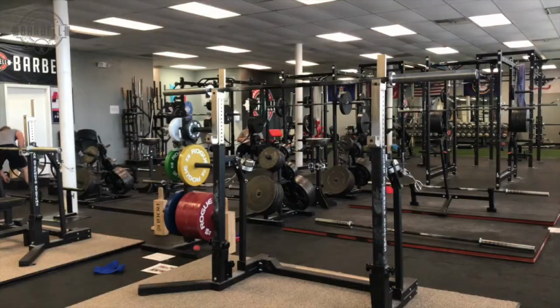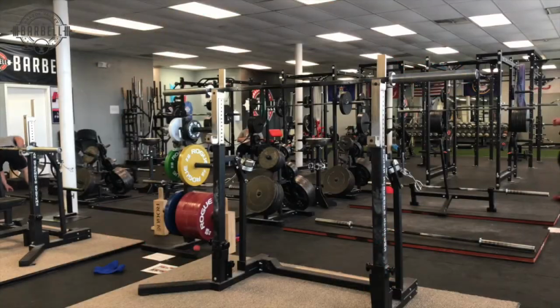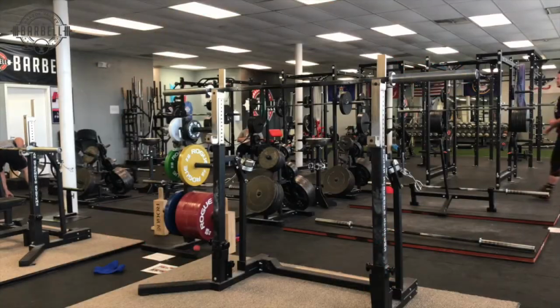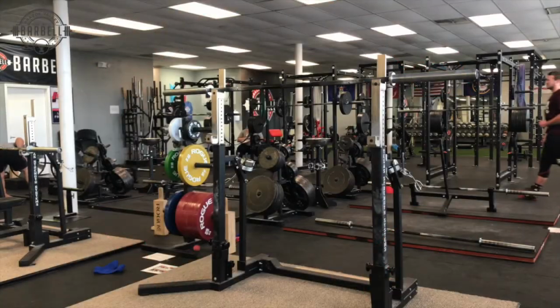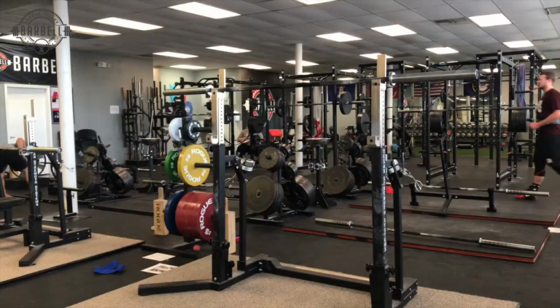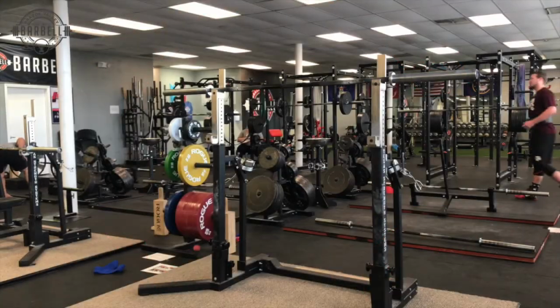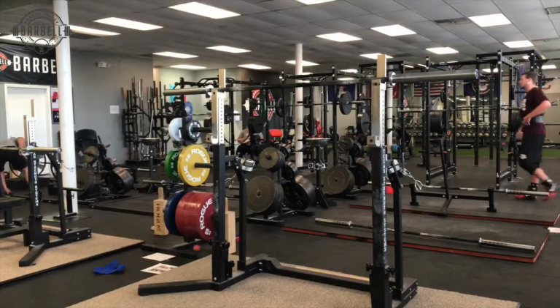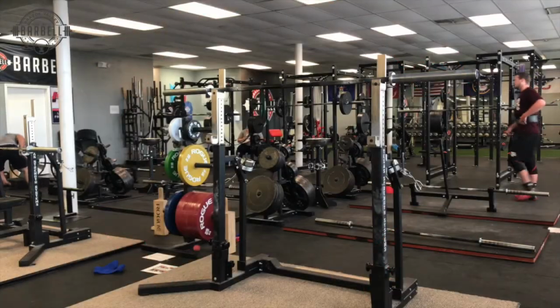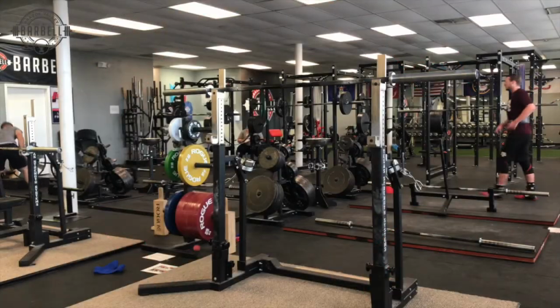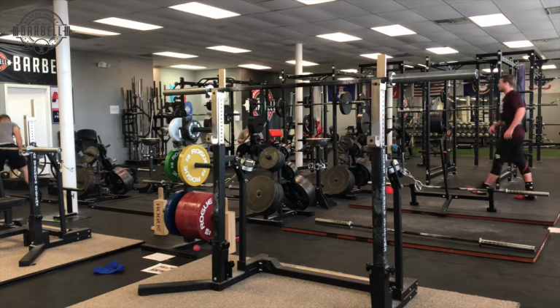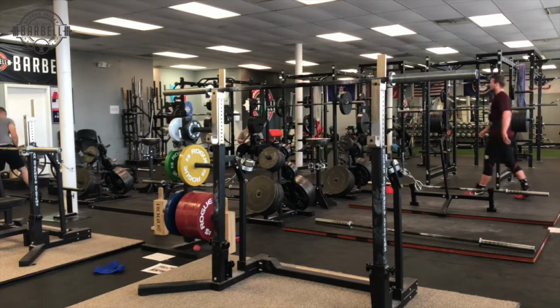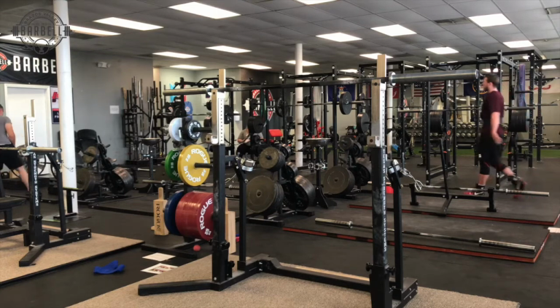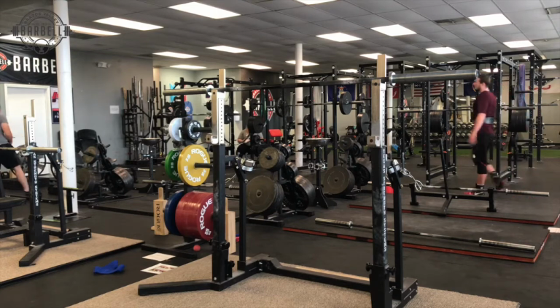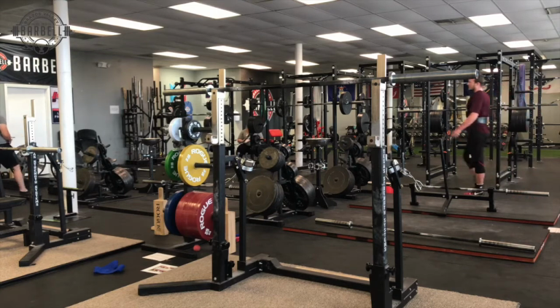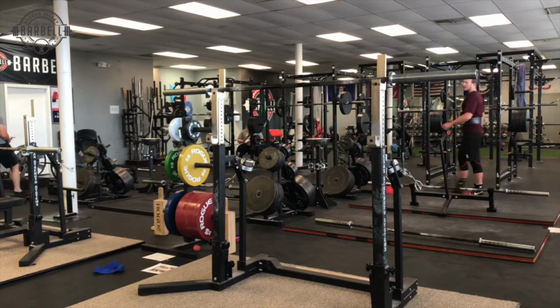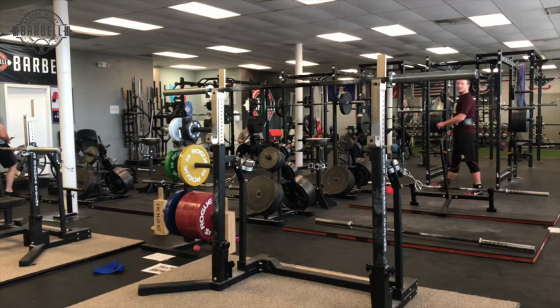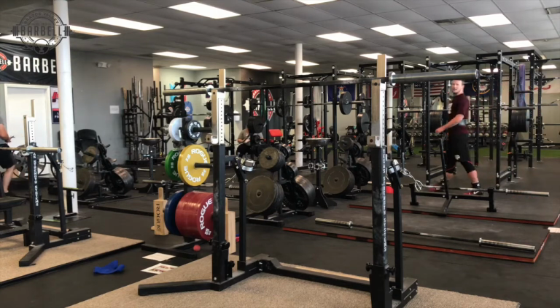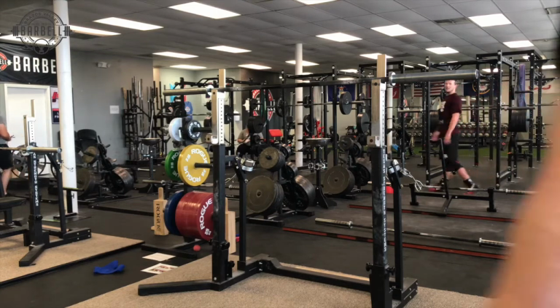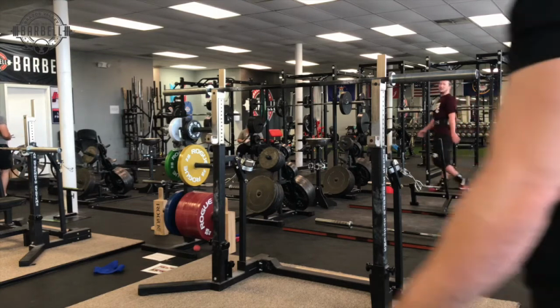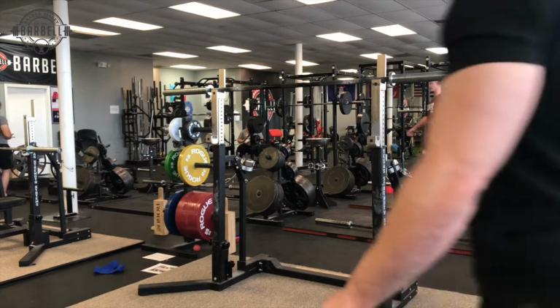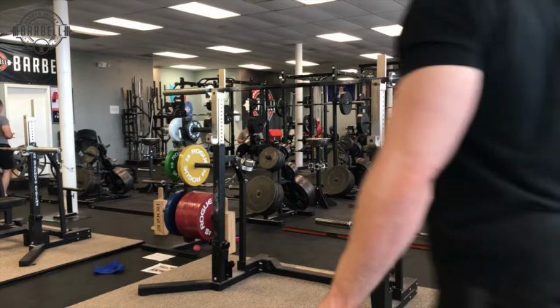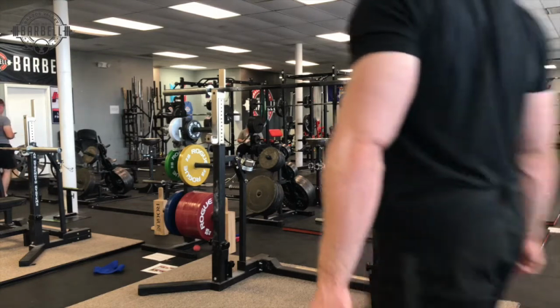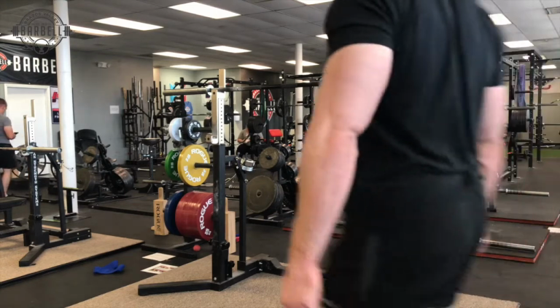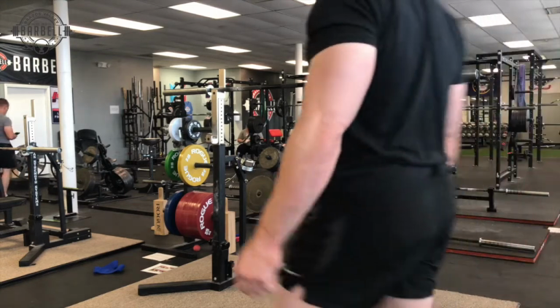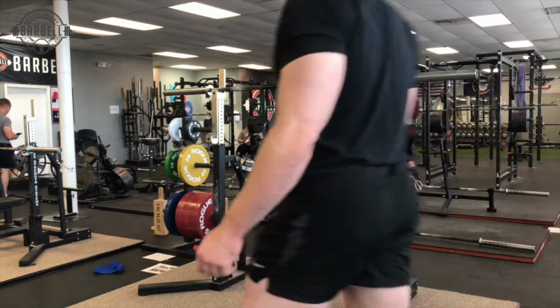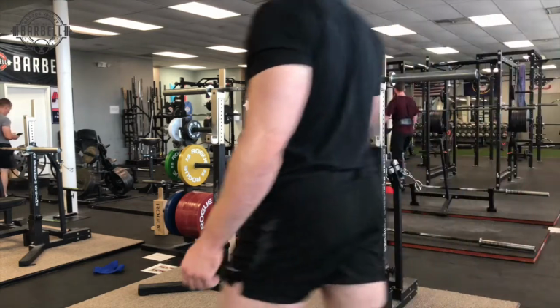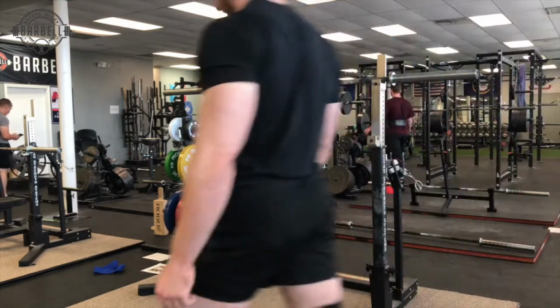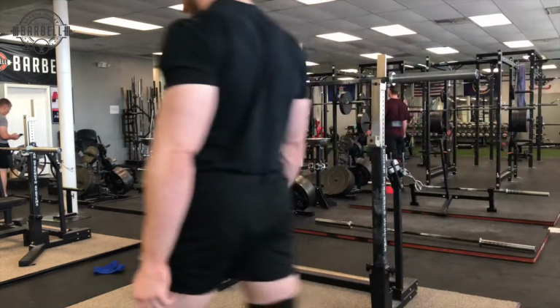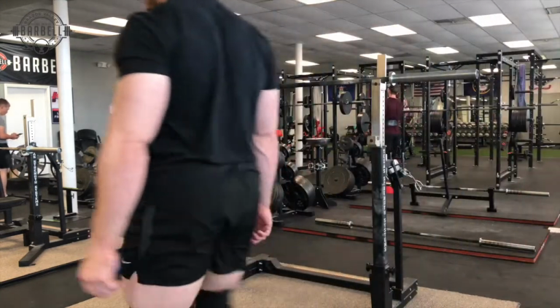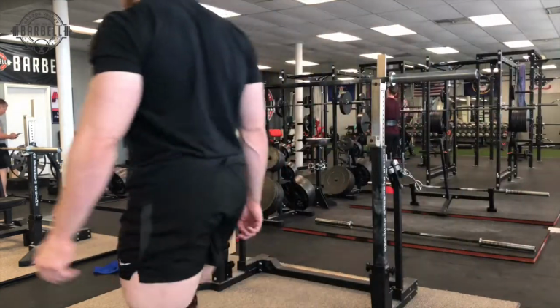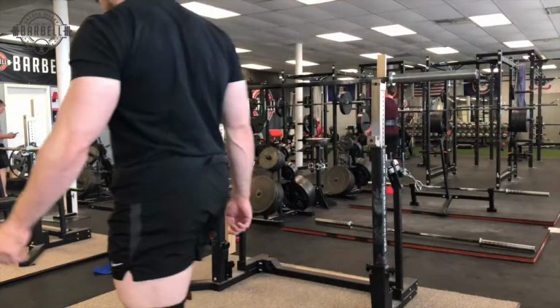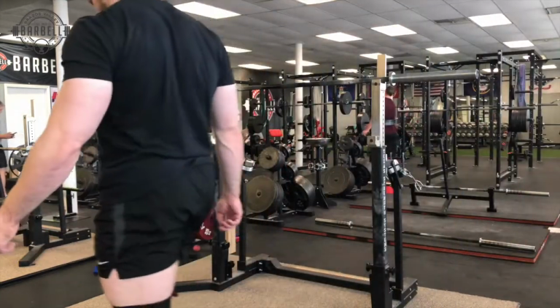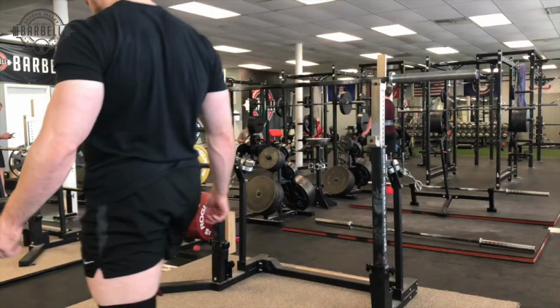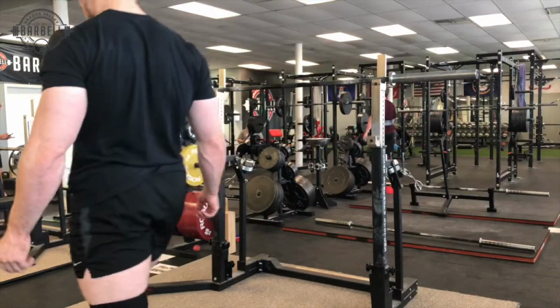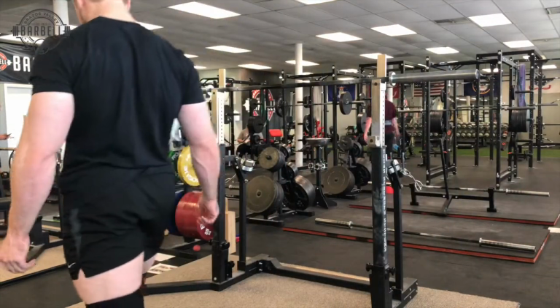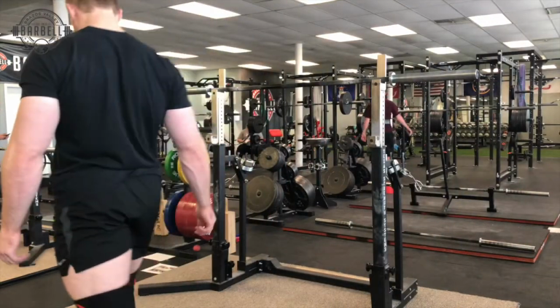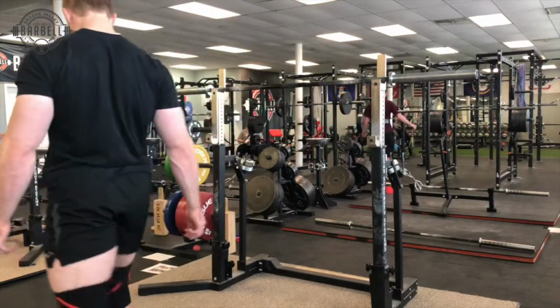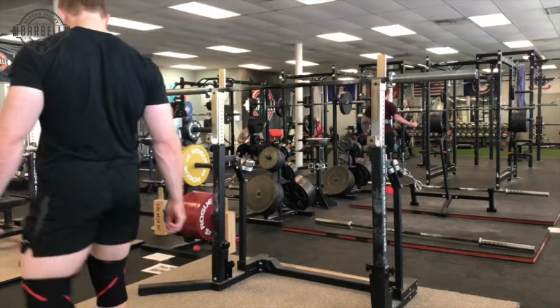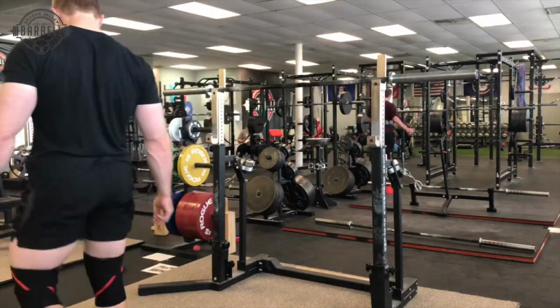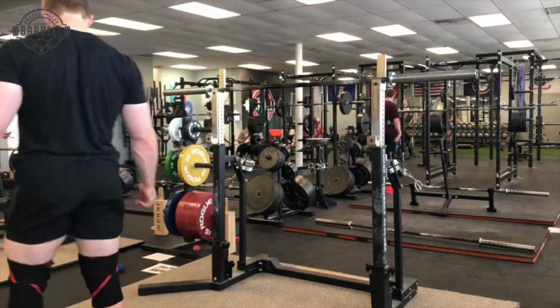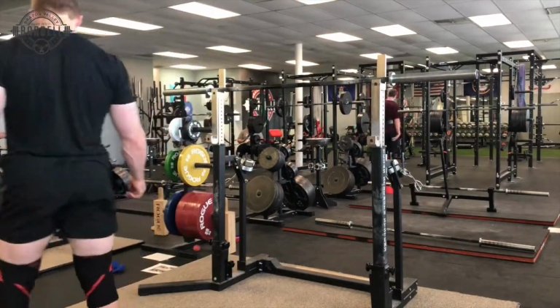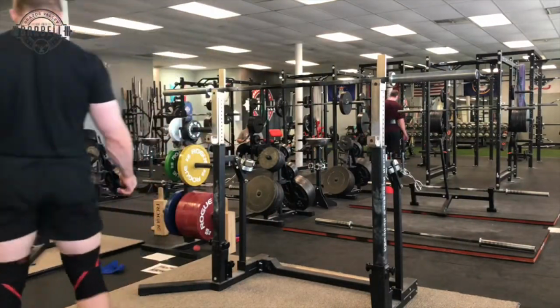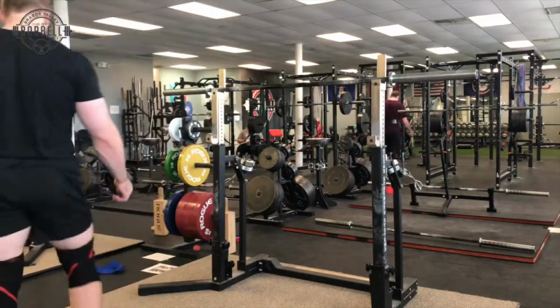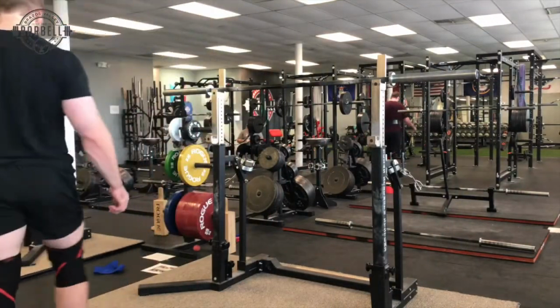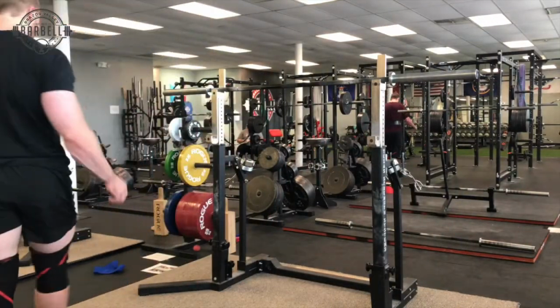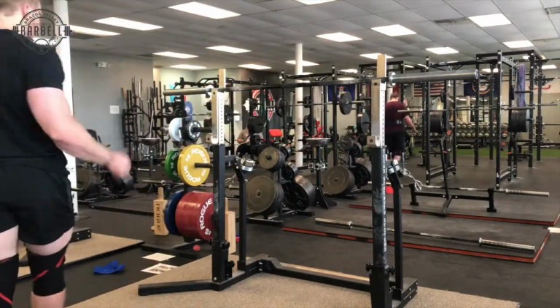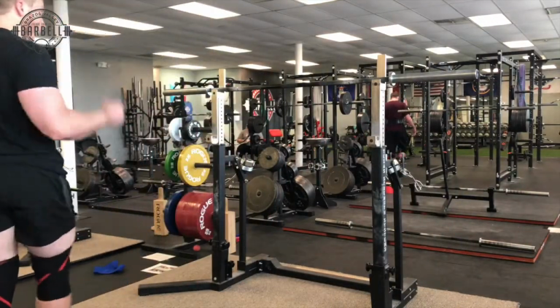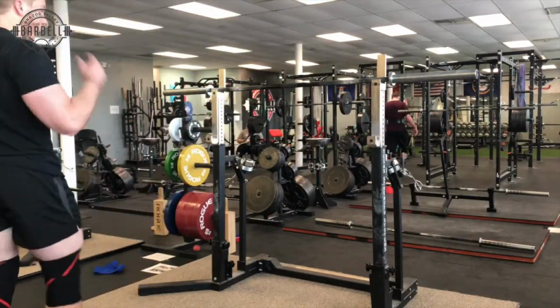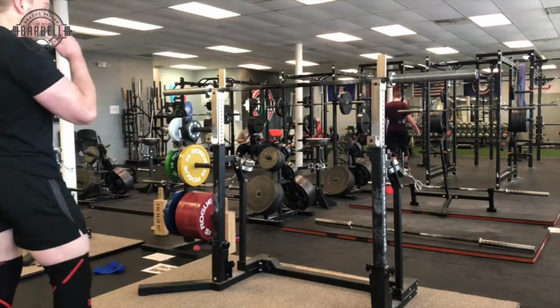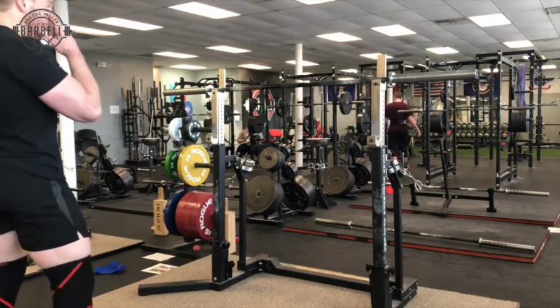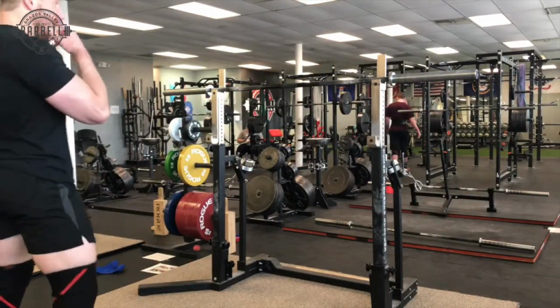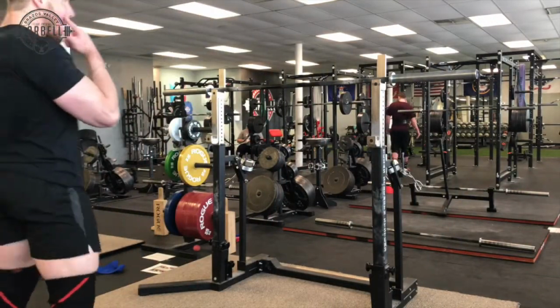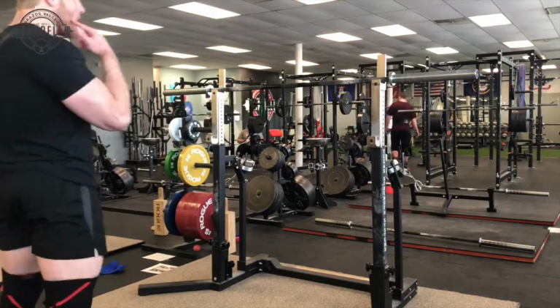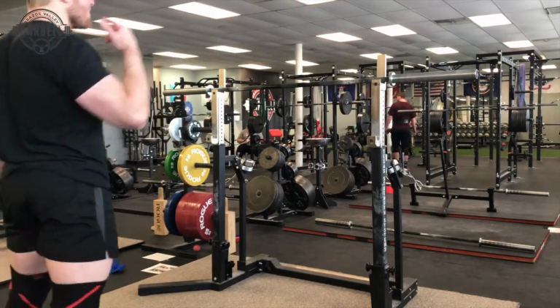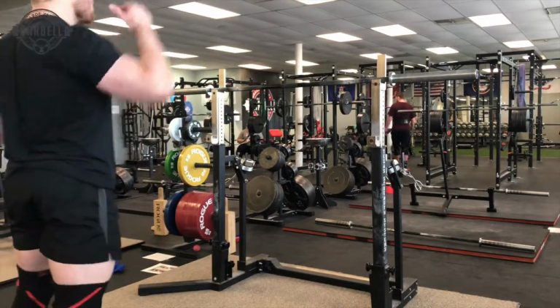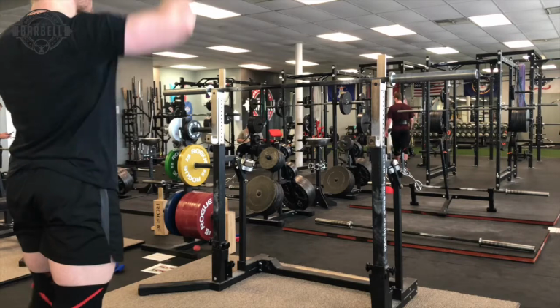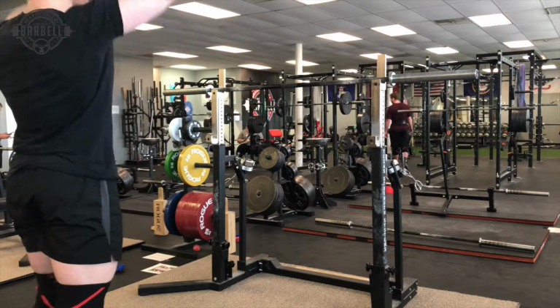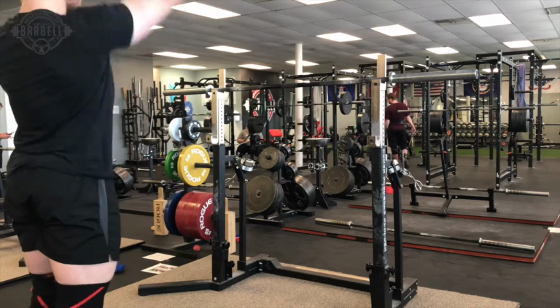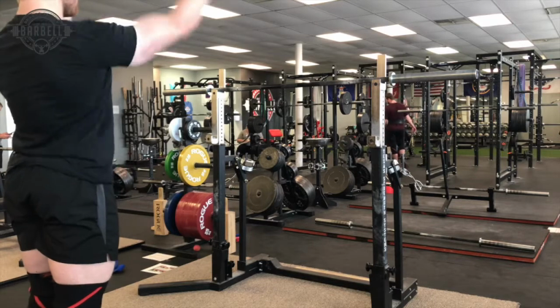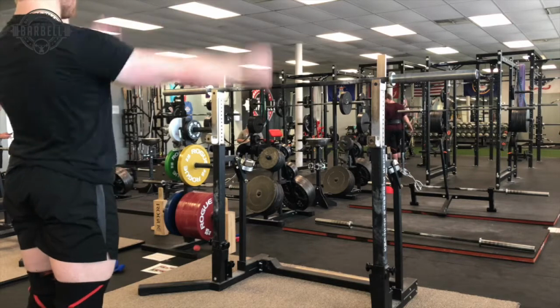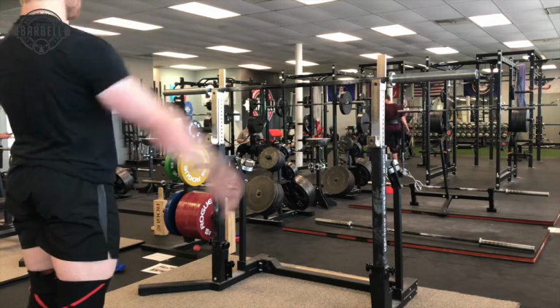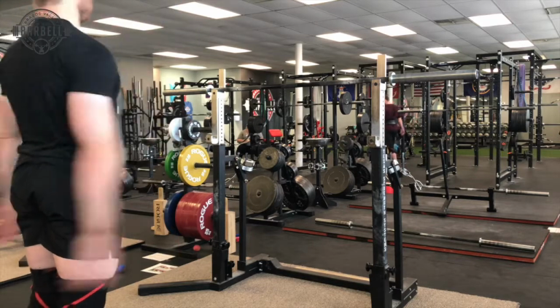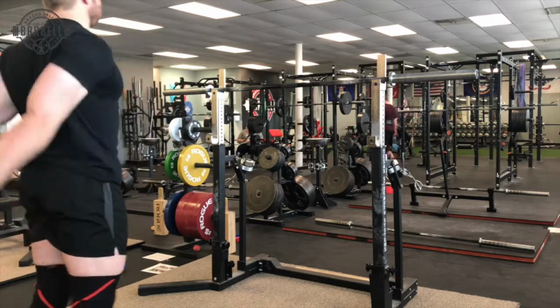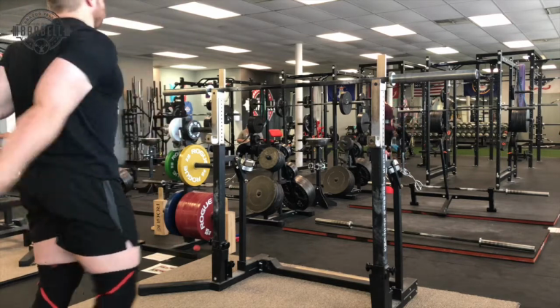Hey, this is Dave with Brazos Valley Barbell, and today we're going to go over bar placement, how to hold the bar well on your back.